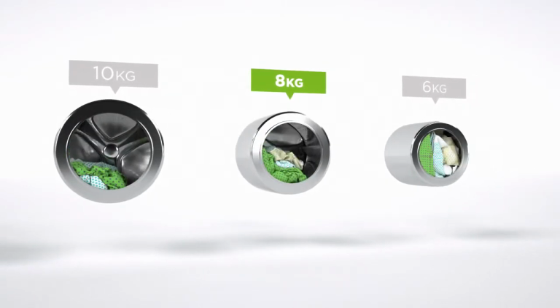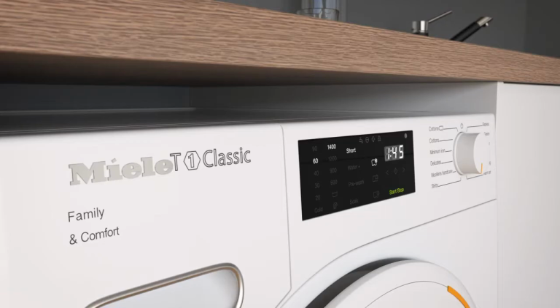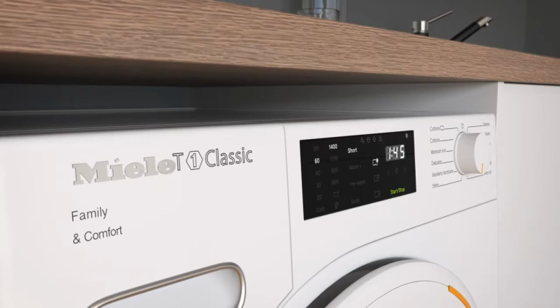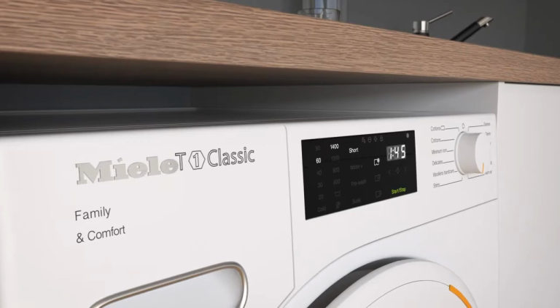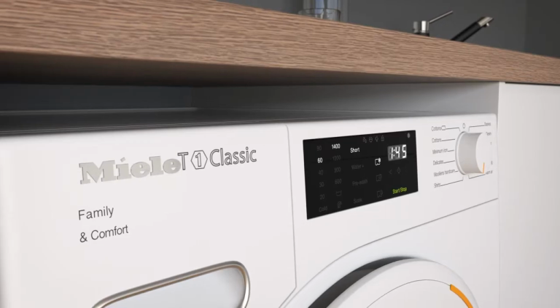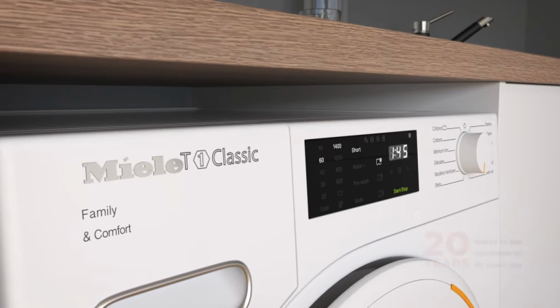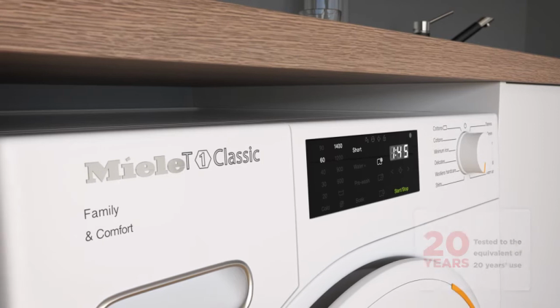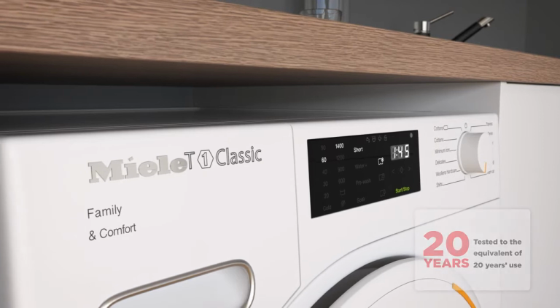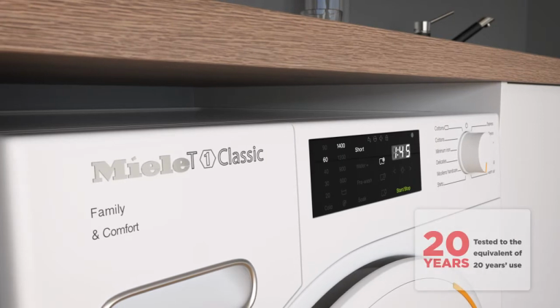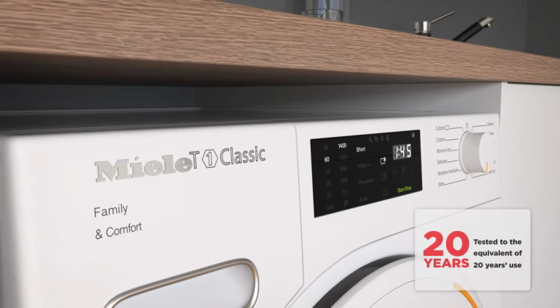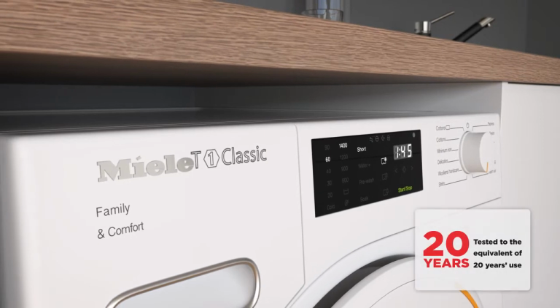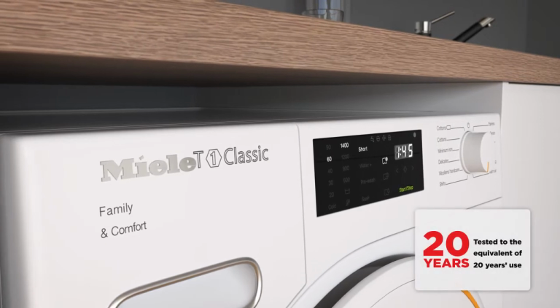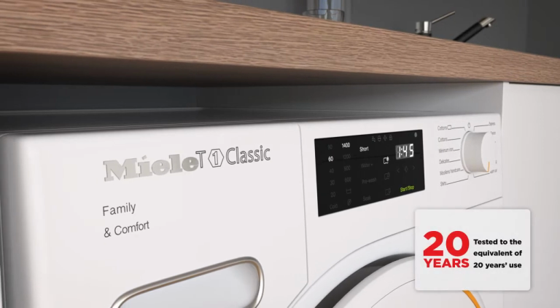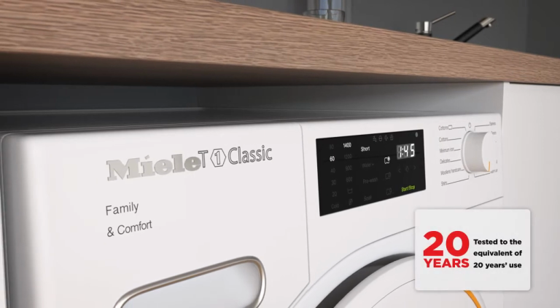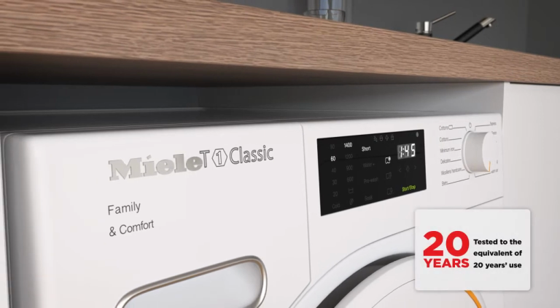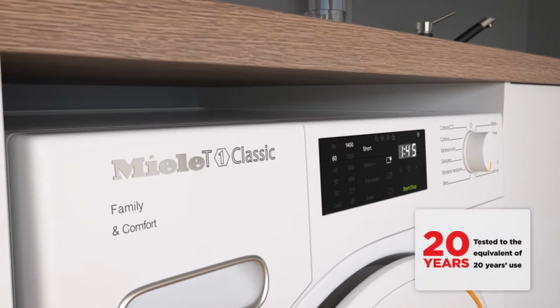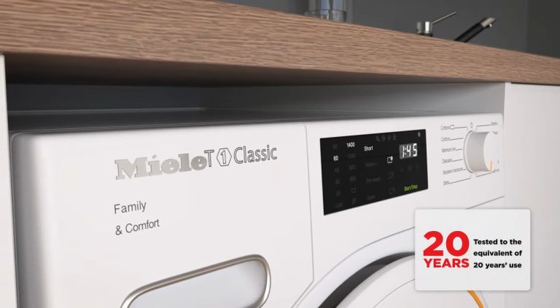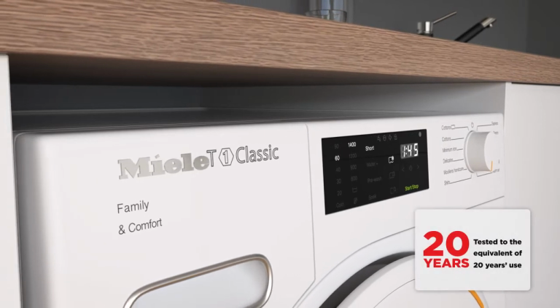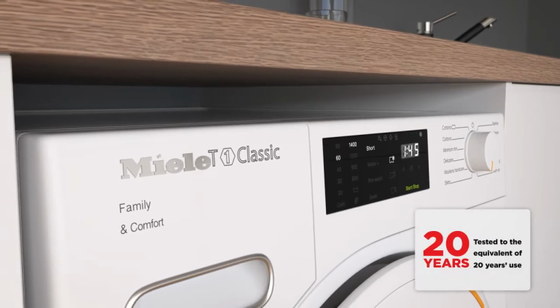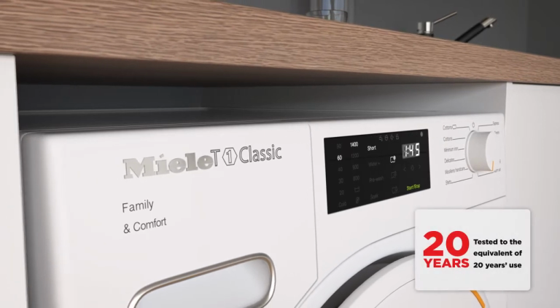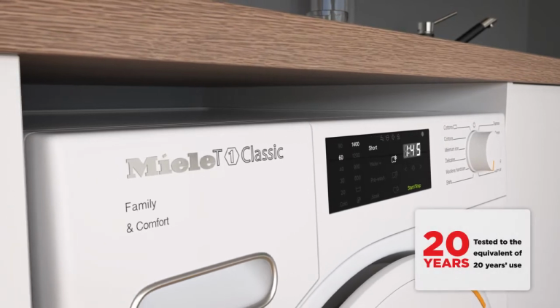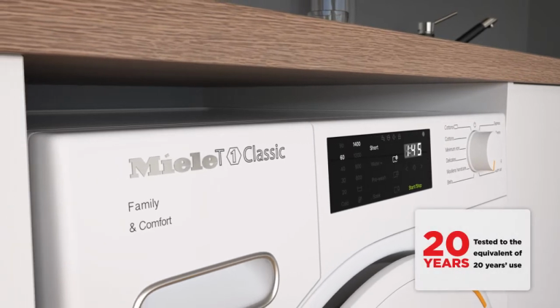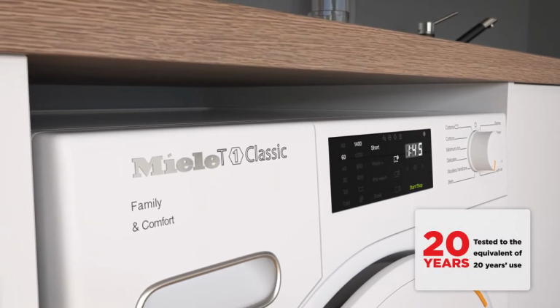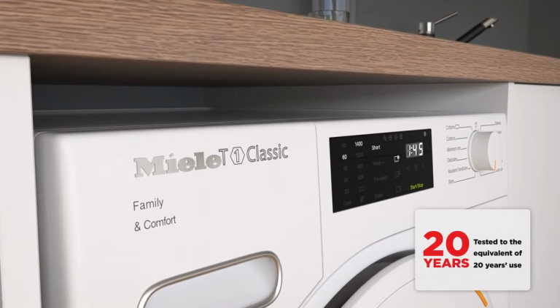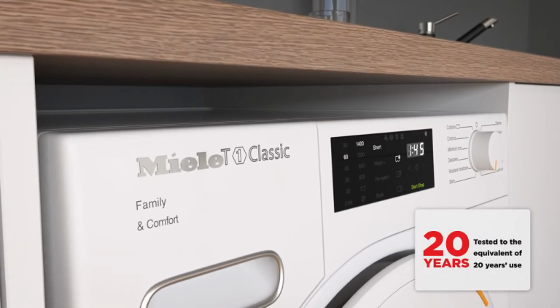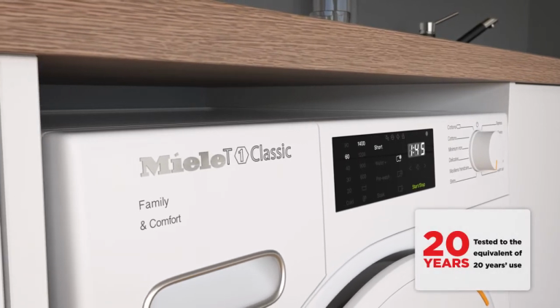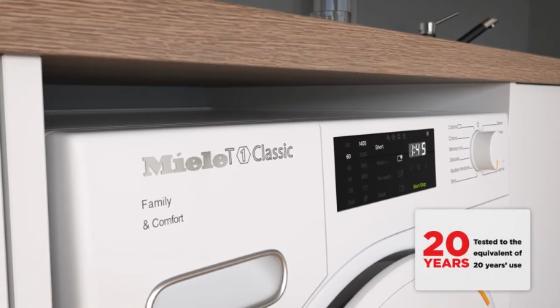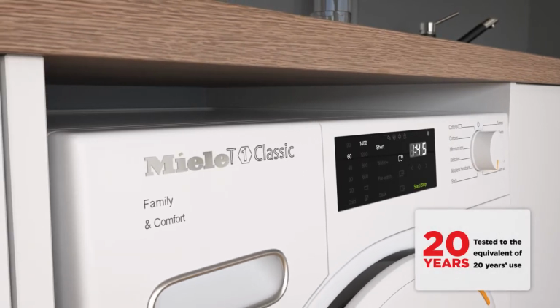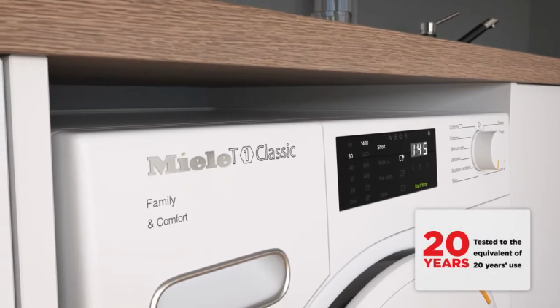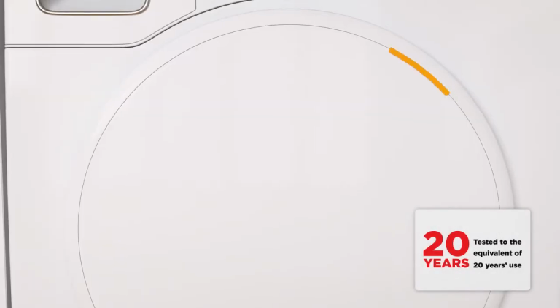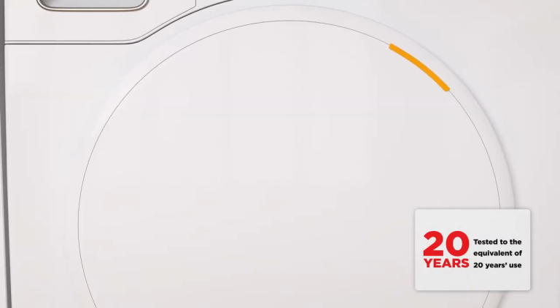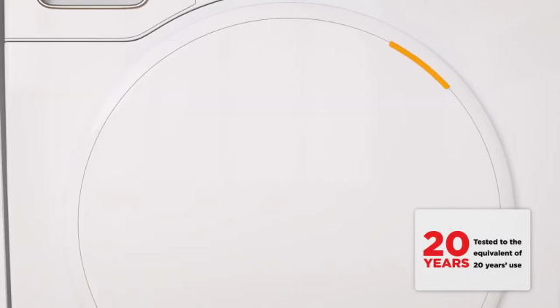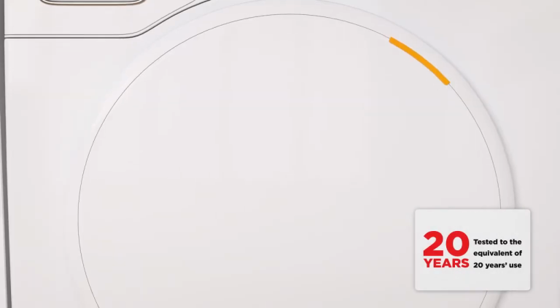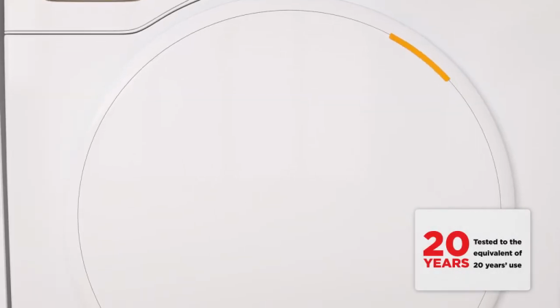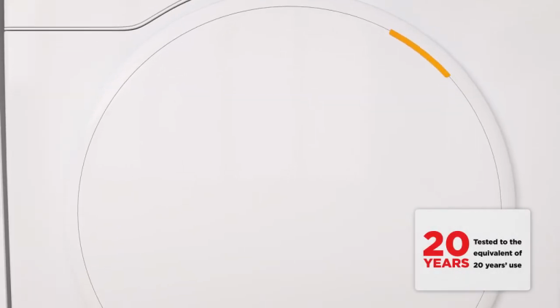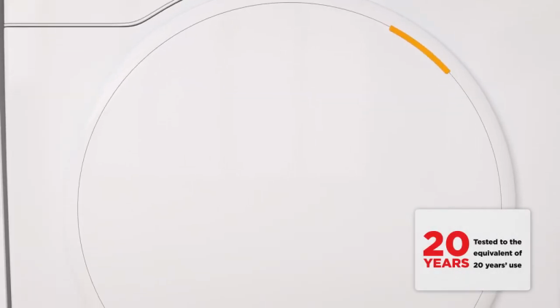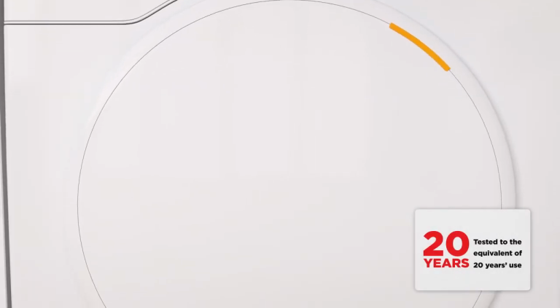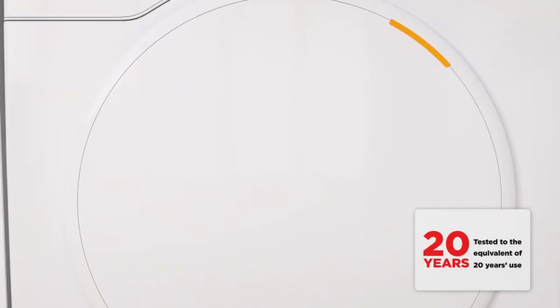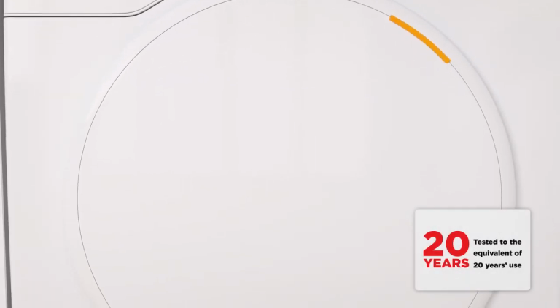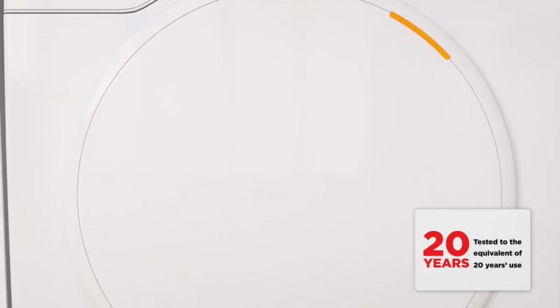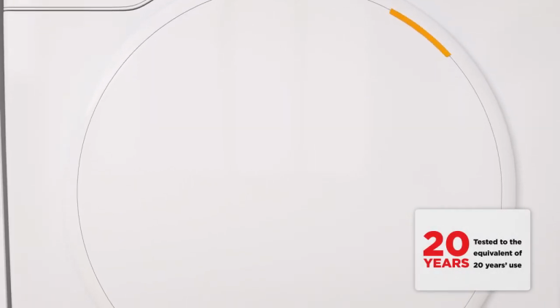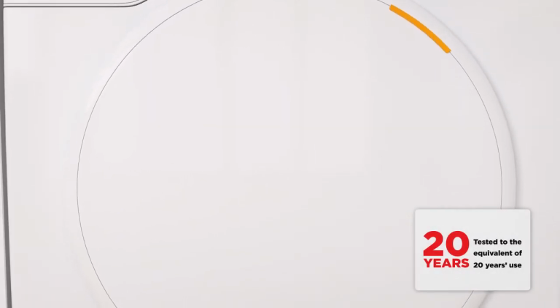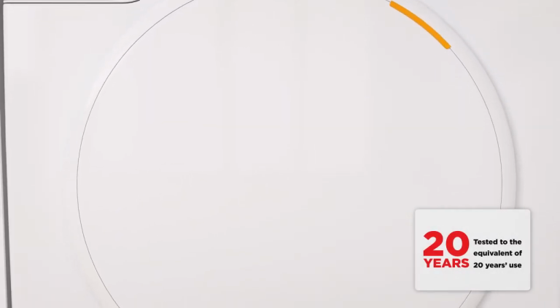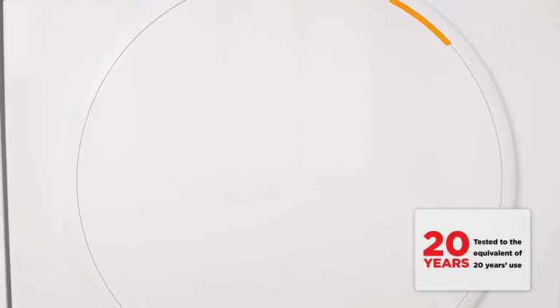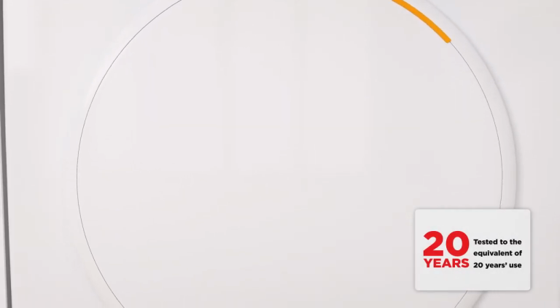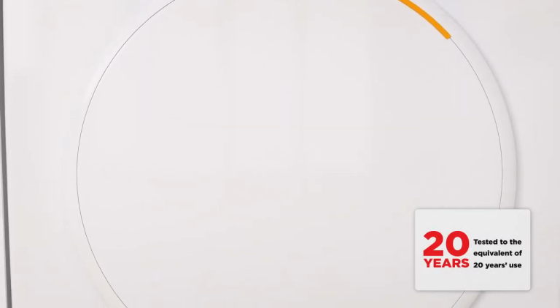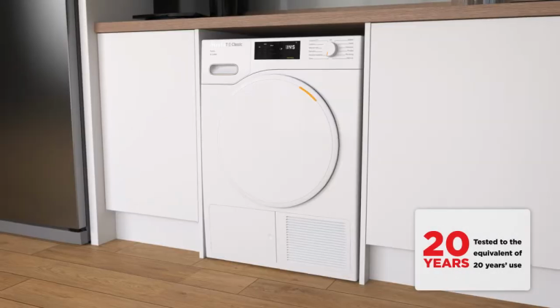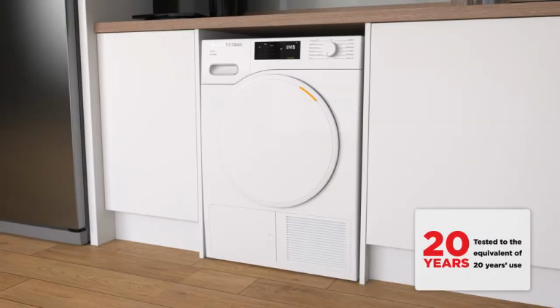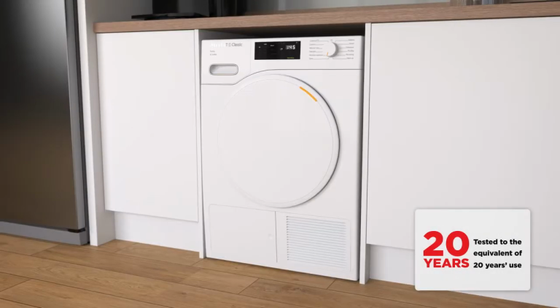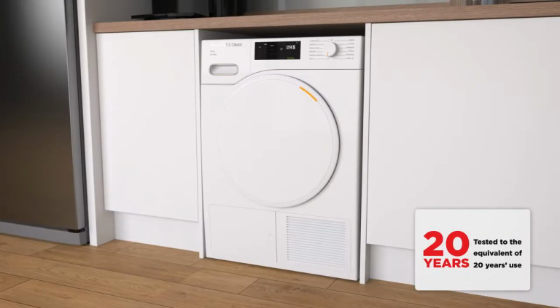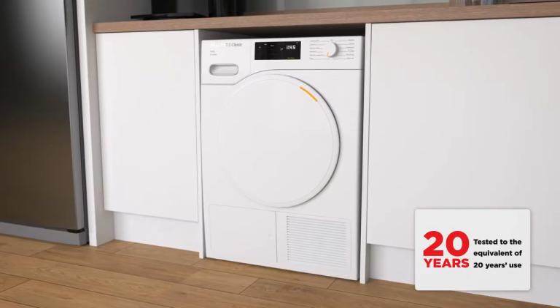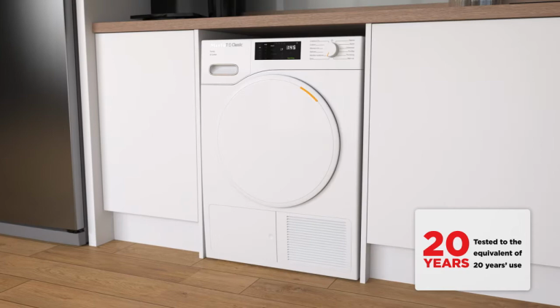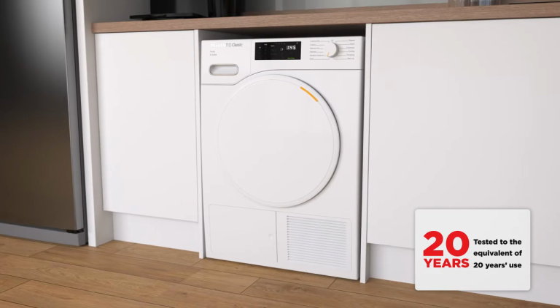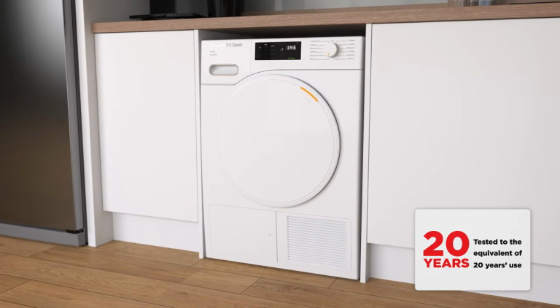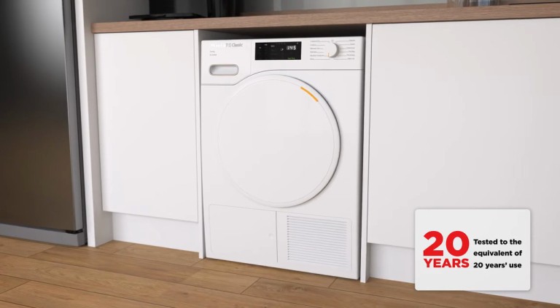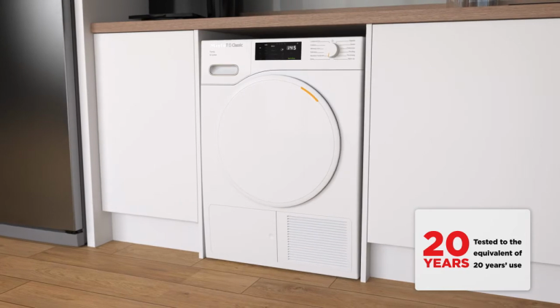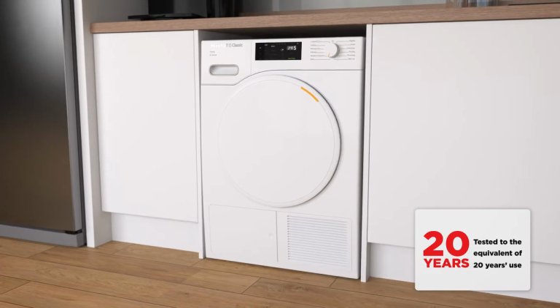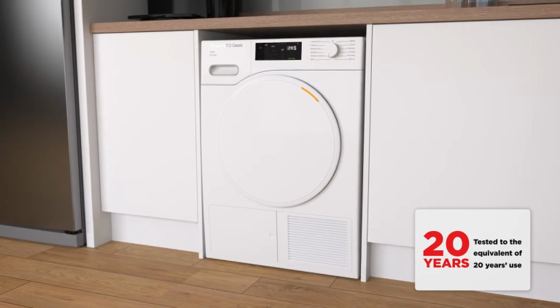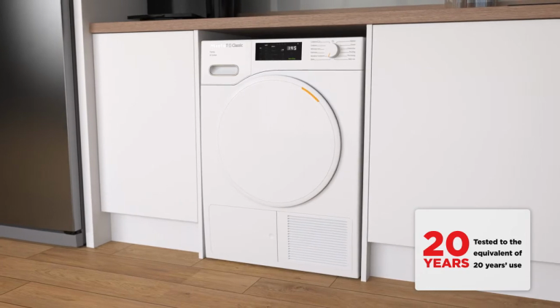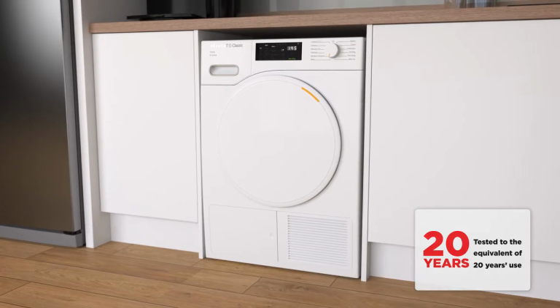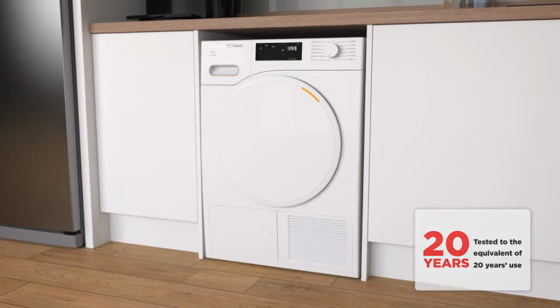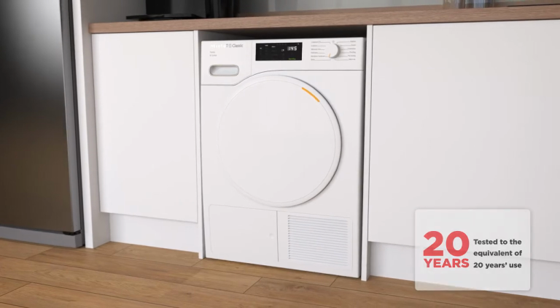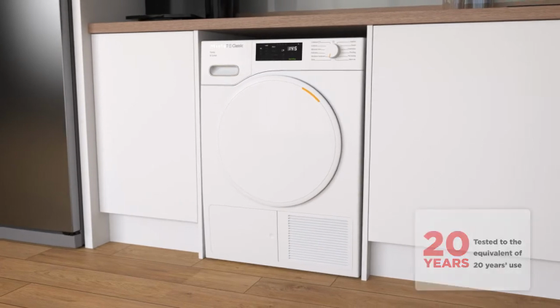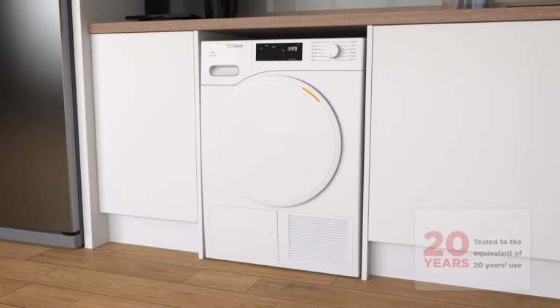It's been tested for the equivalent of 20 years use too, so you can have complete confidence in this model's outstanding build quality.